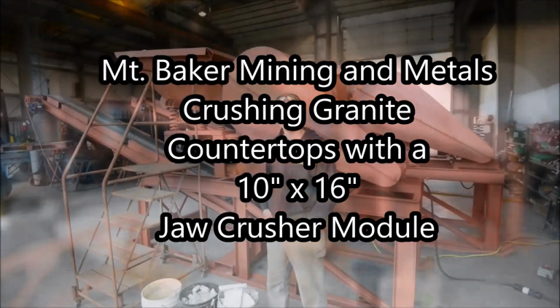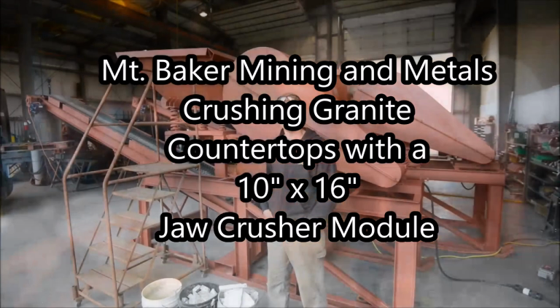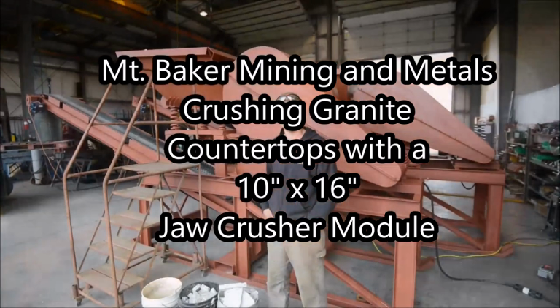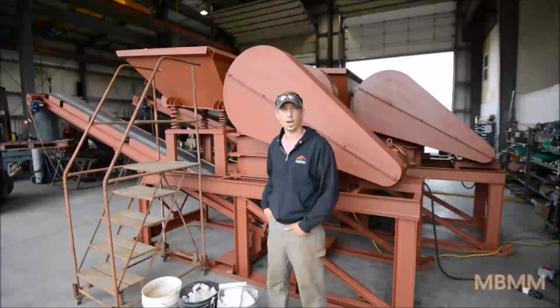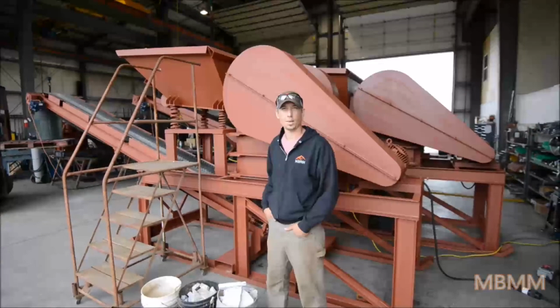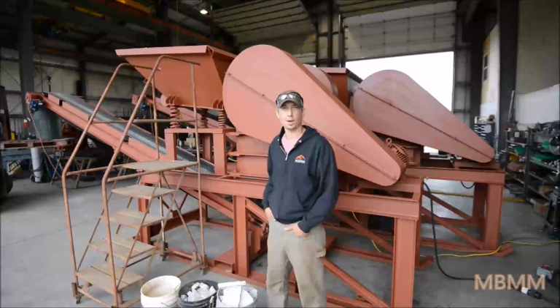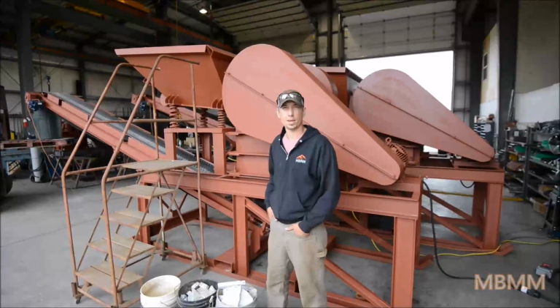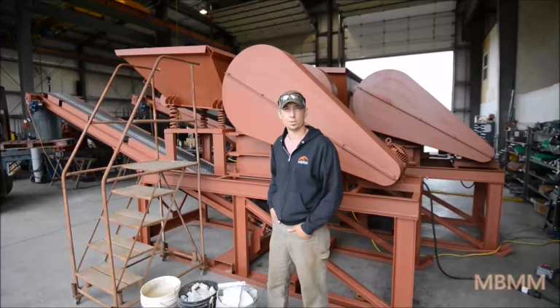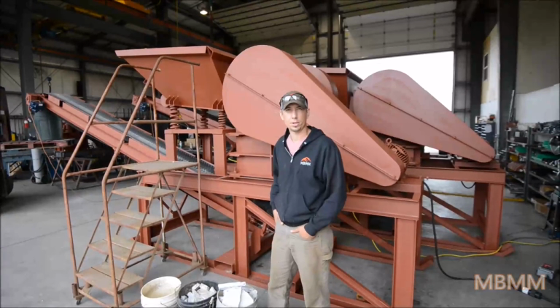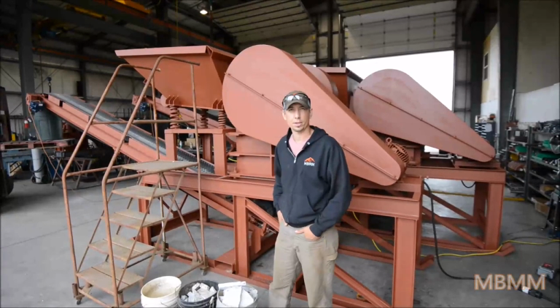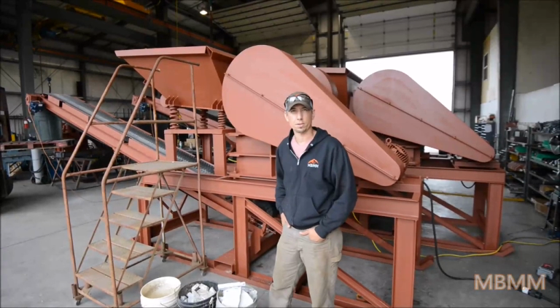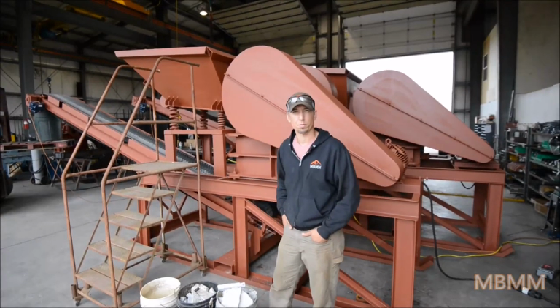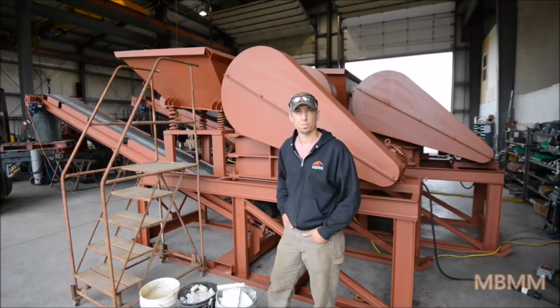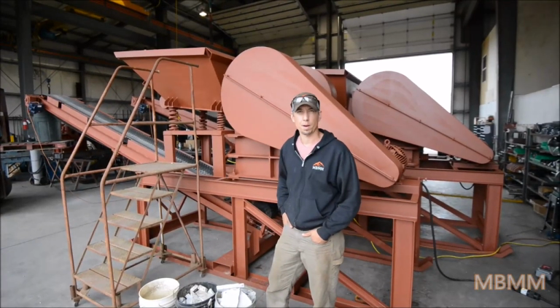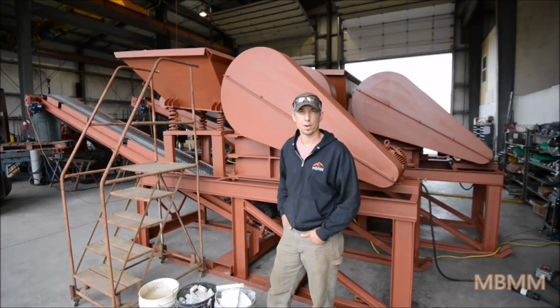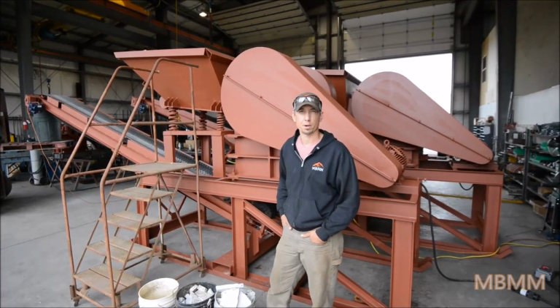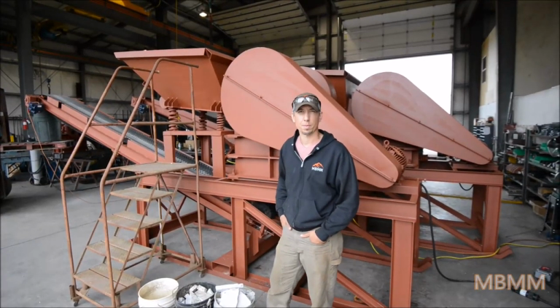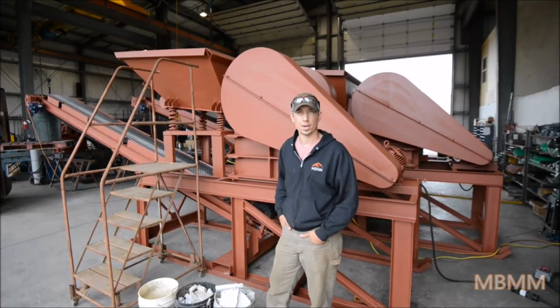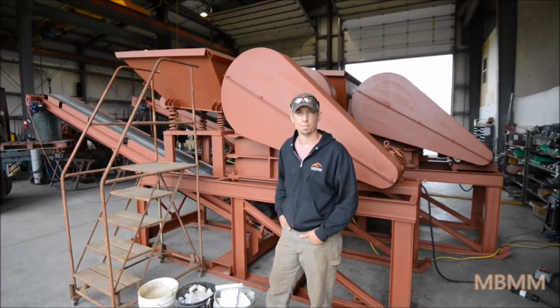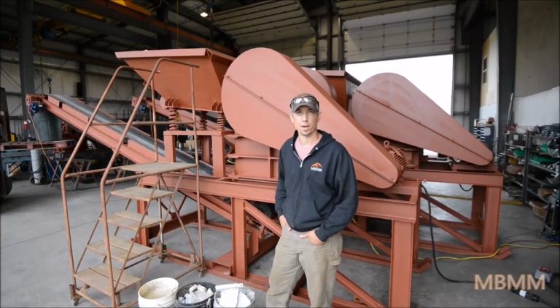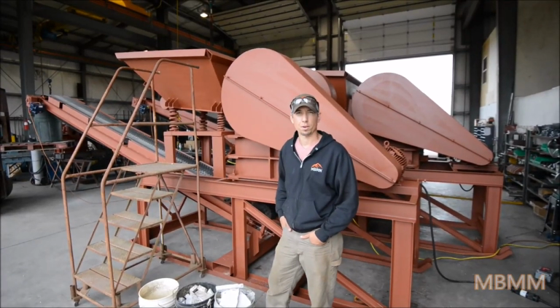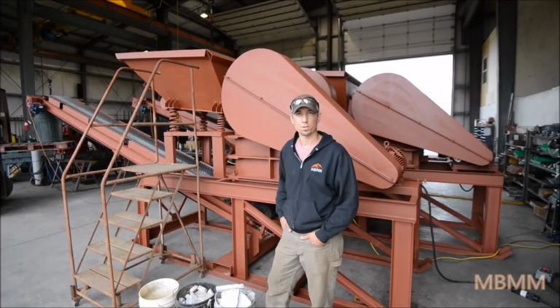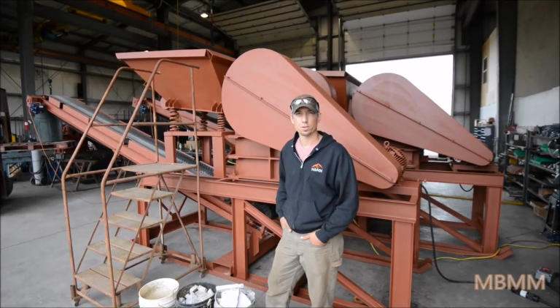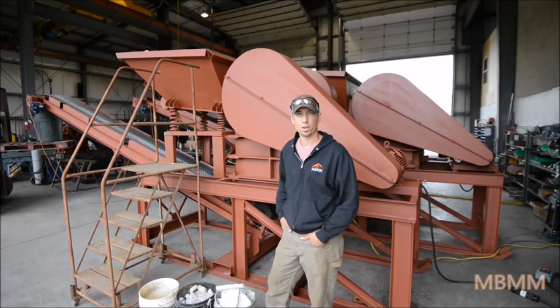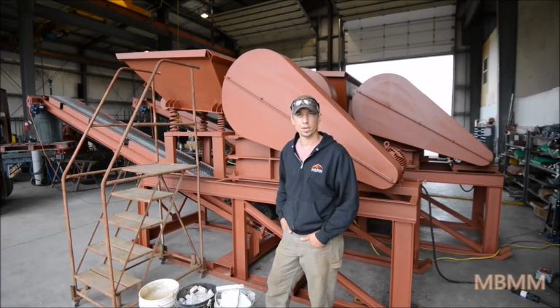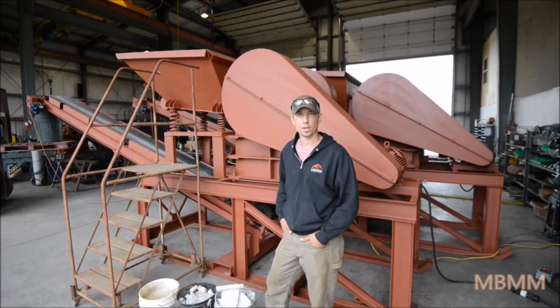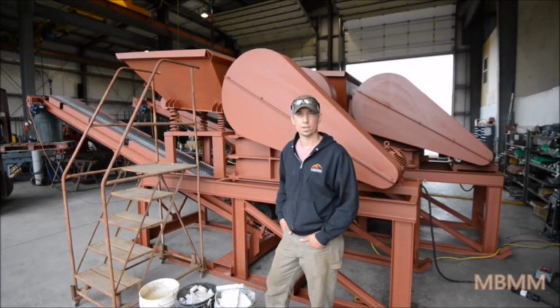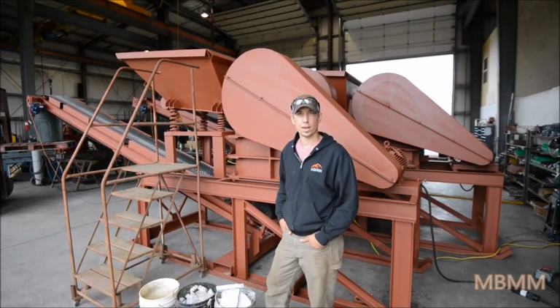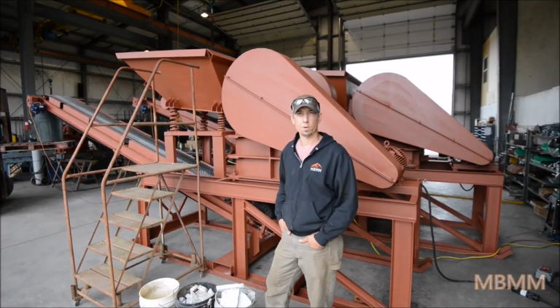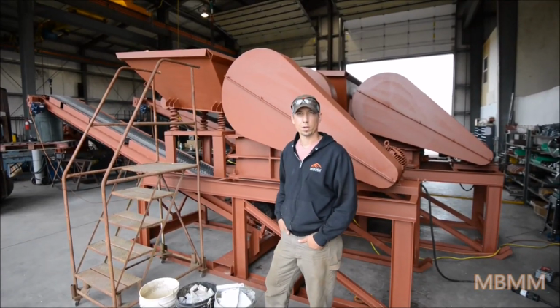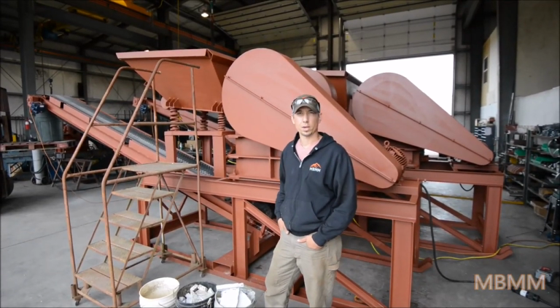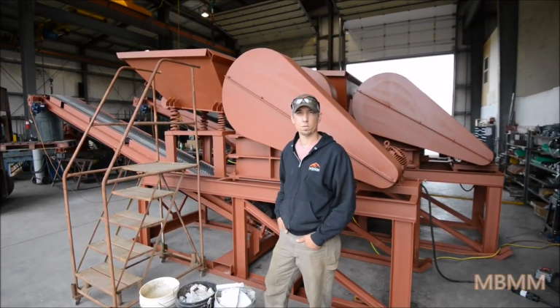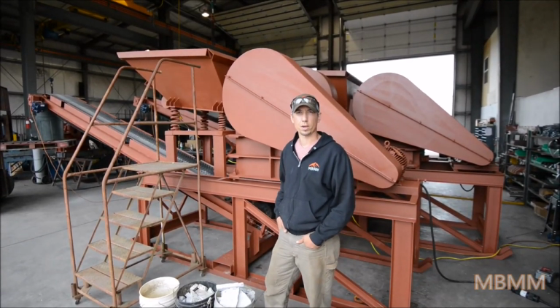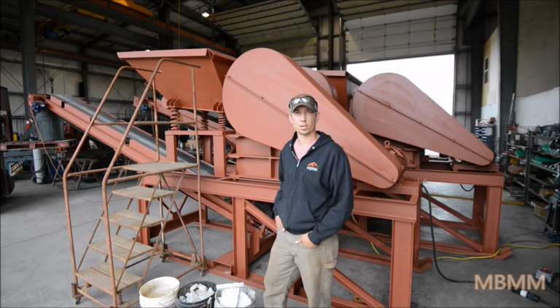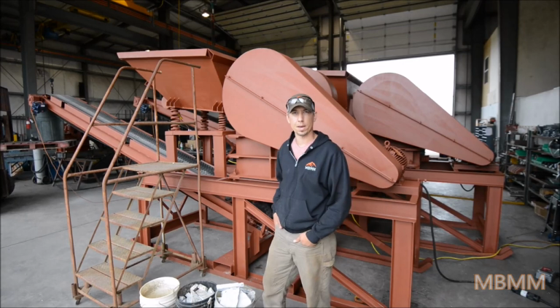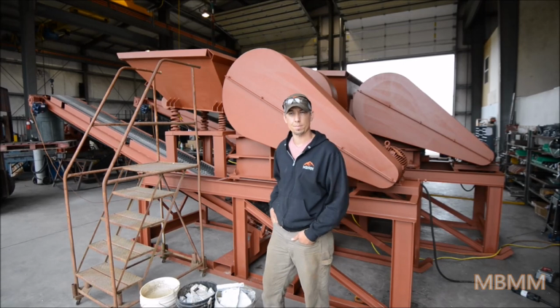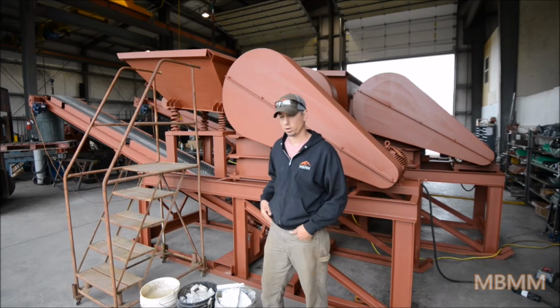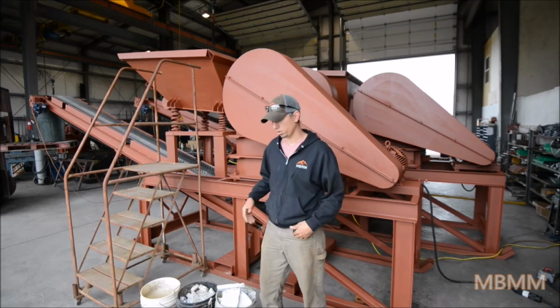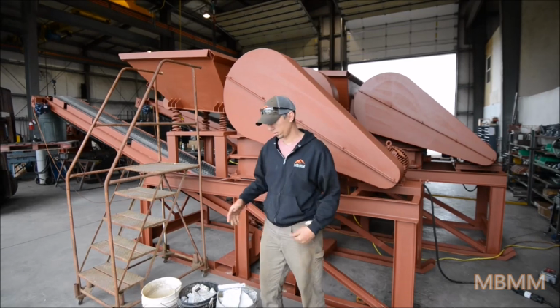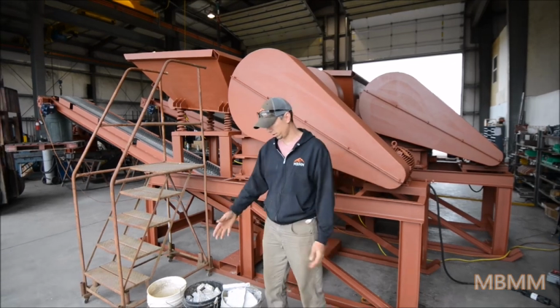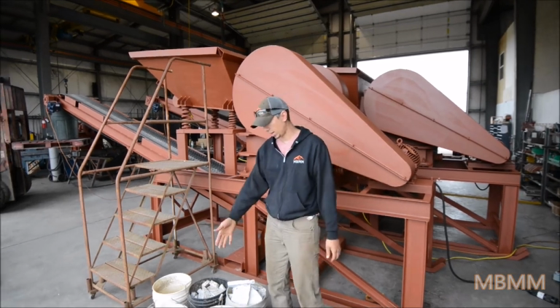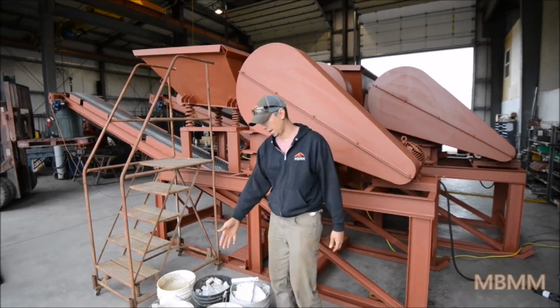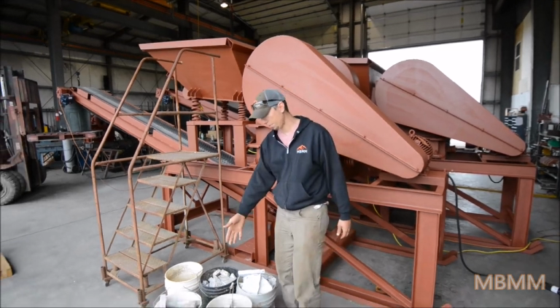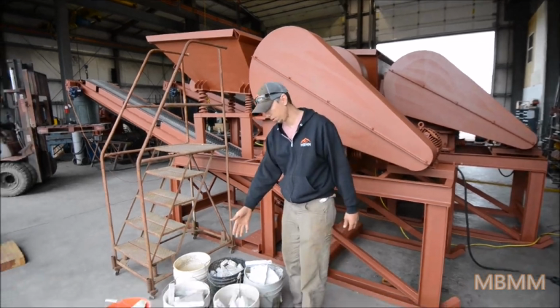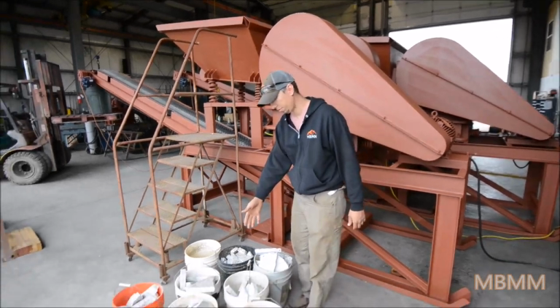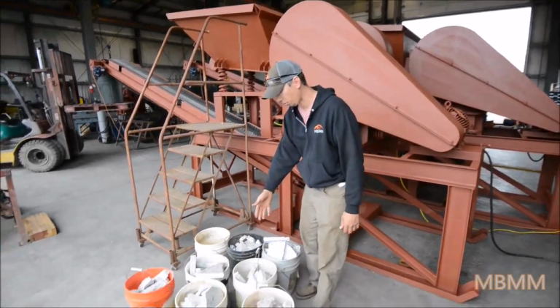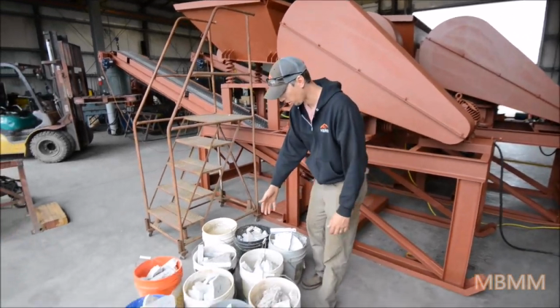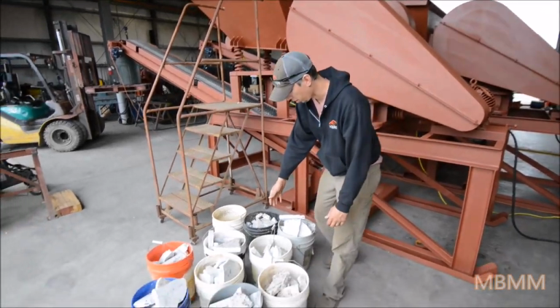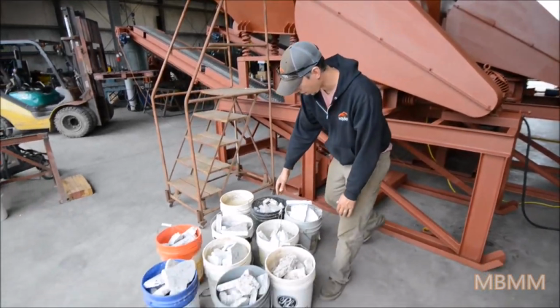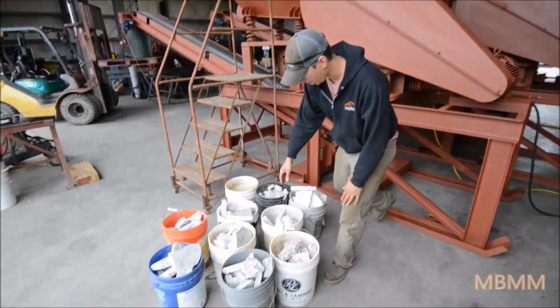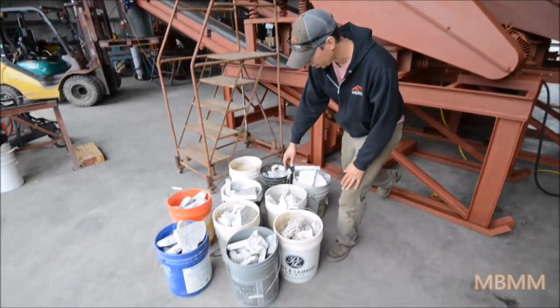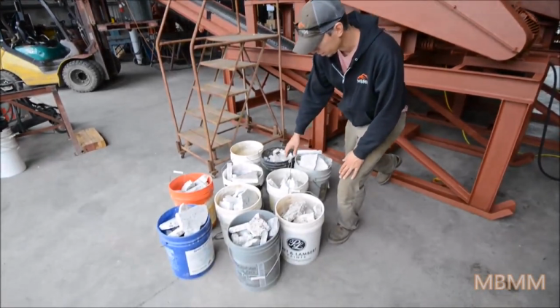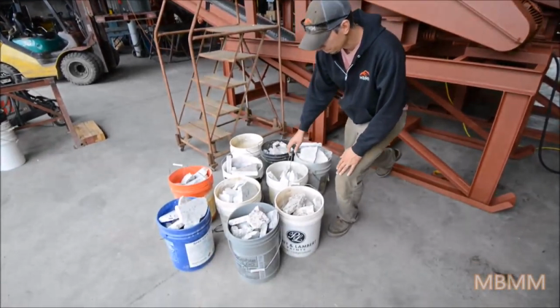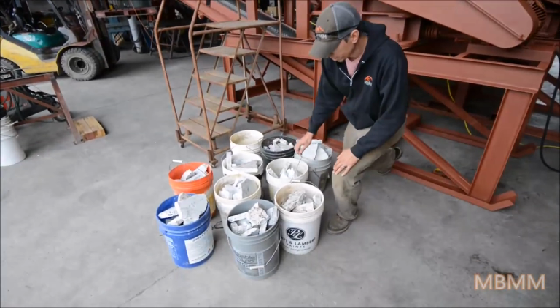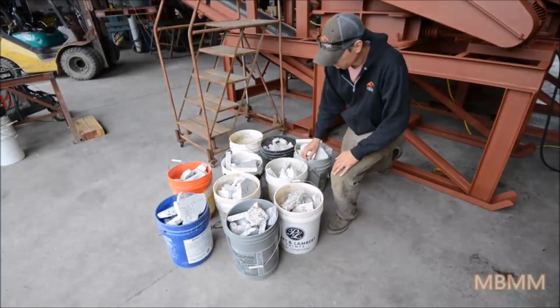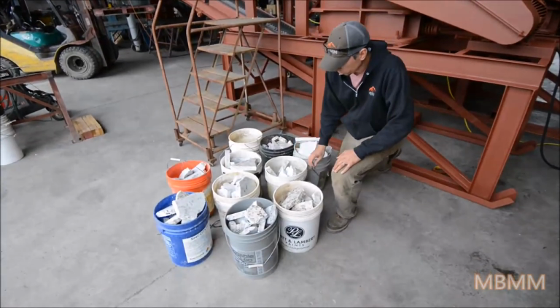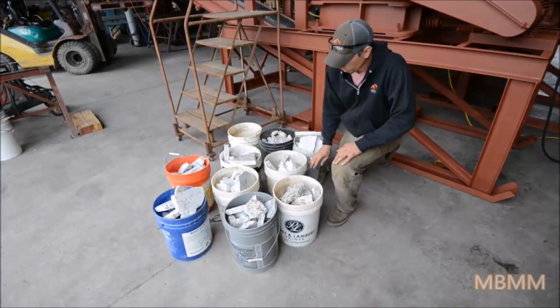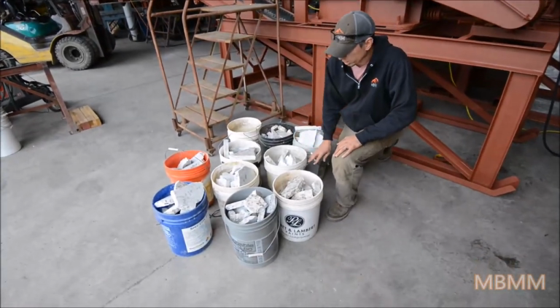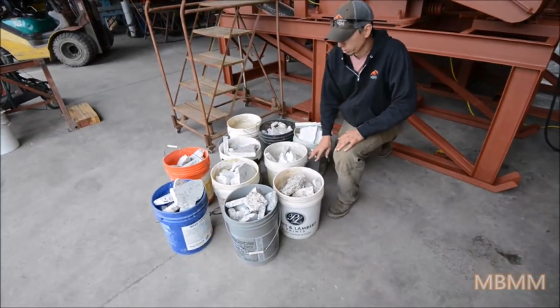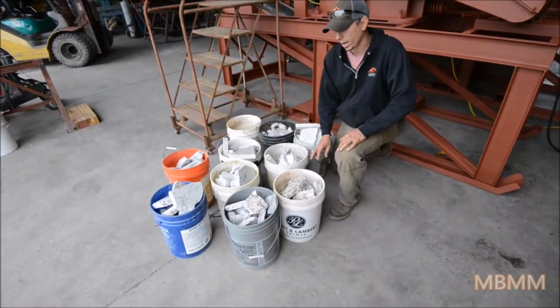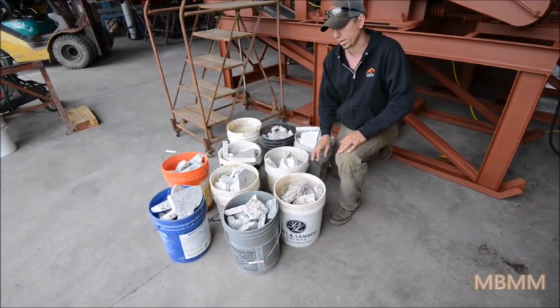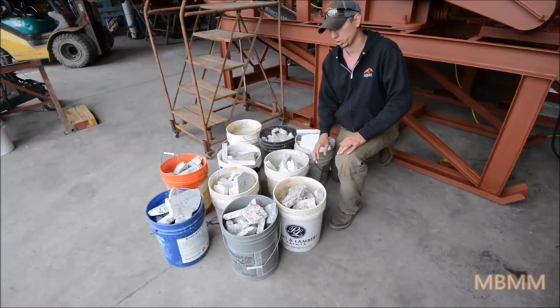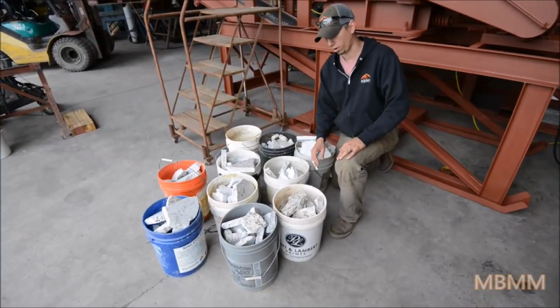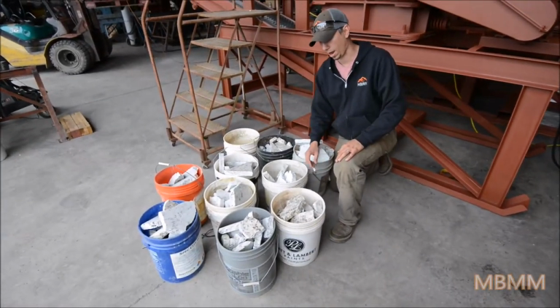Hi, my name is Jason with Mount Baker Mining and Metals, and today we're going to run a demo sample for some of this crushed granite scrap.